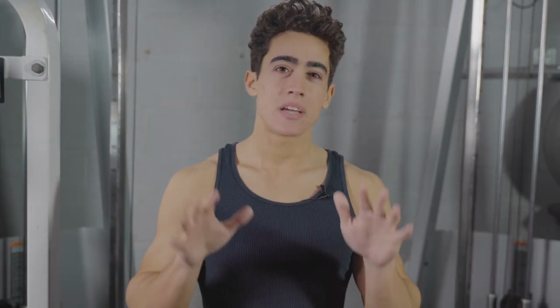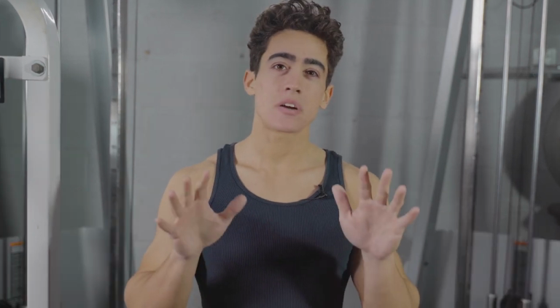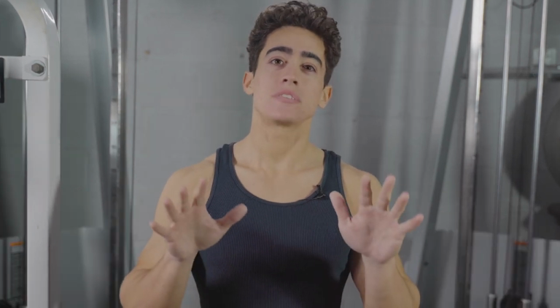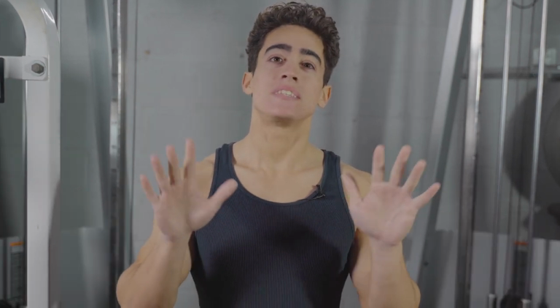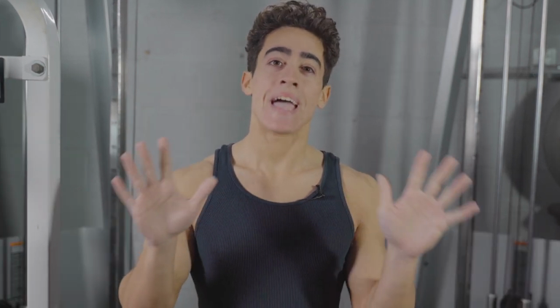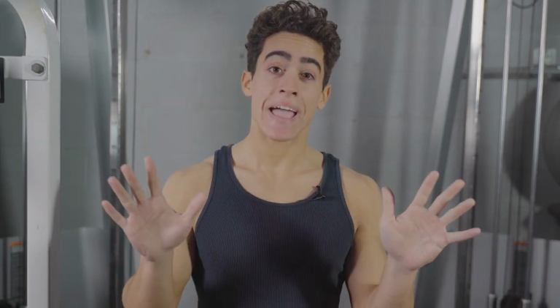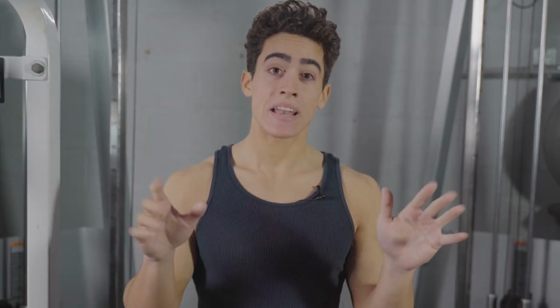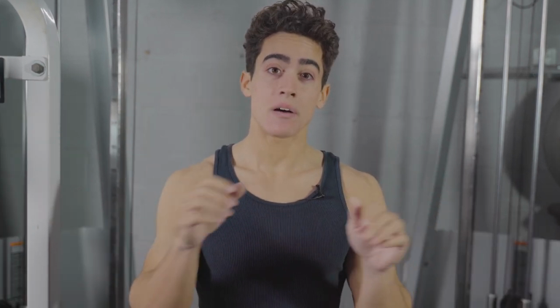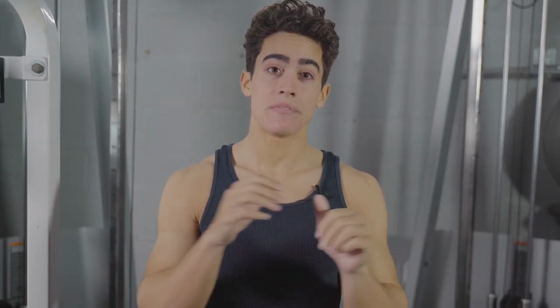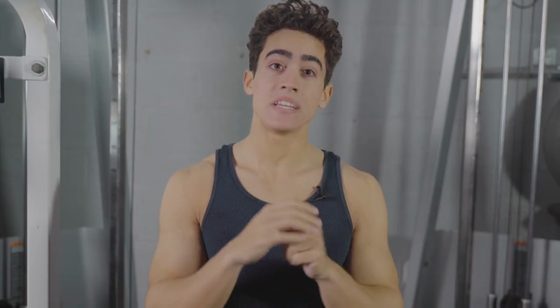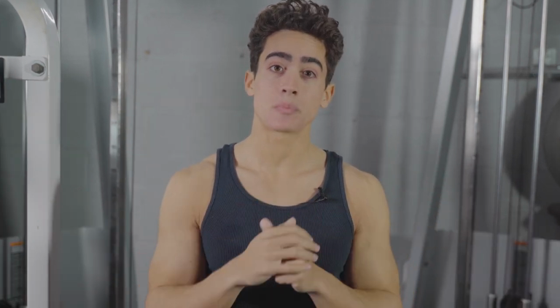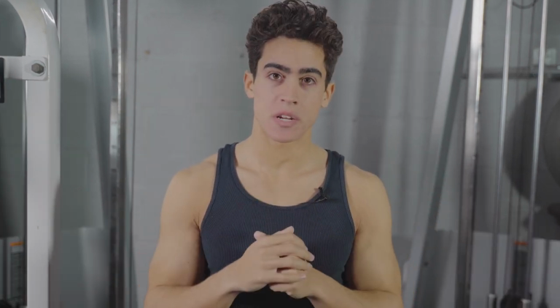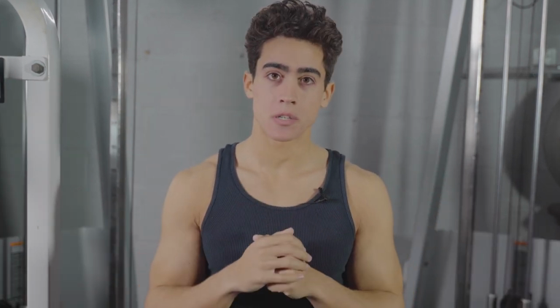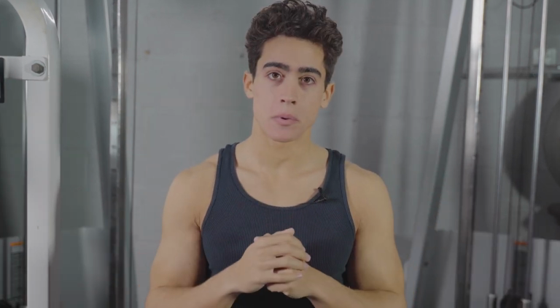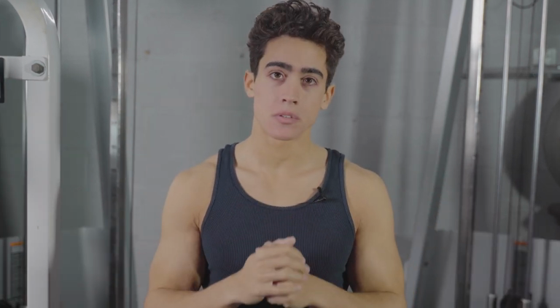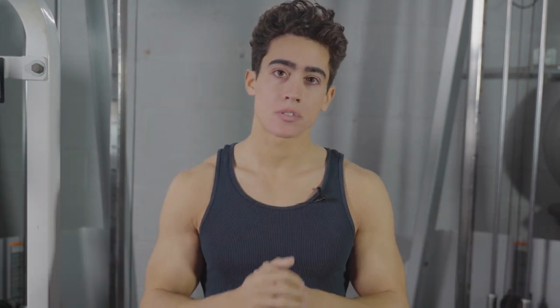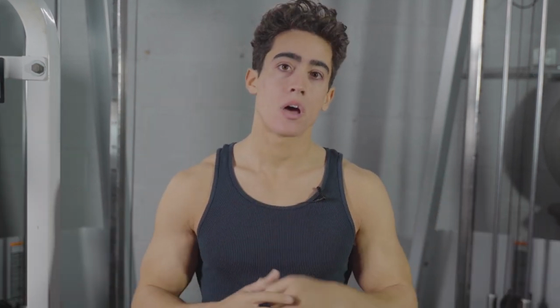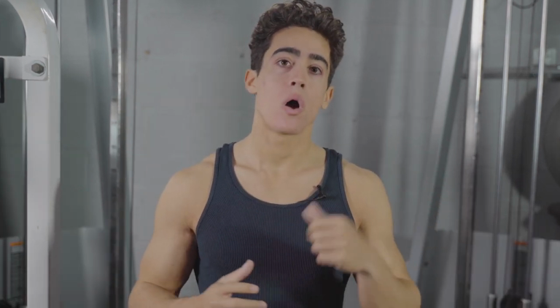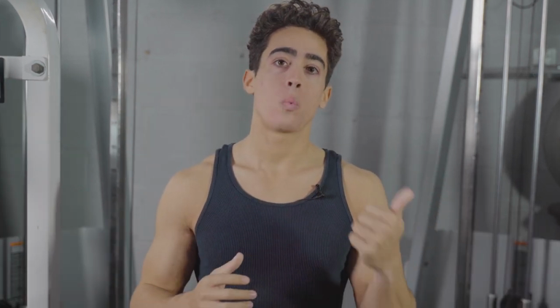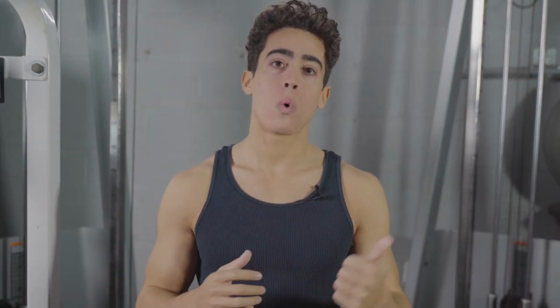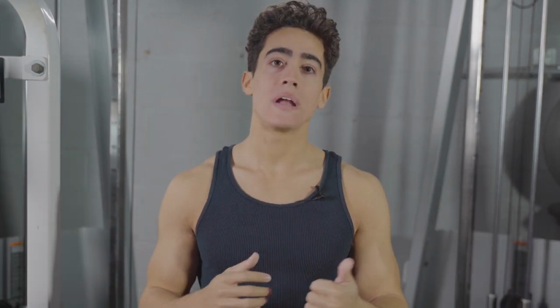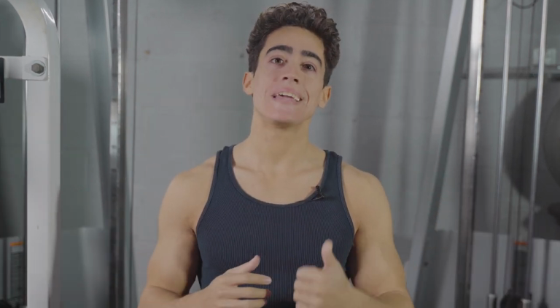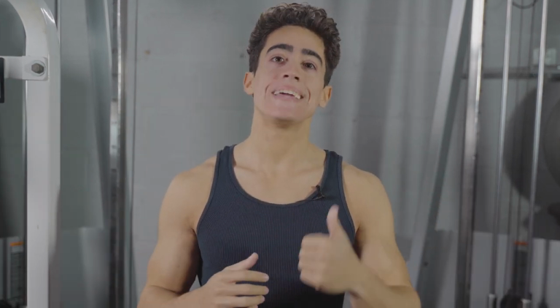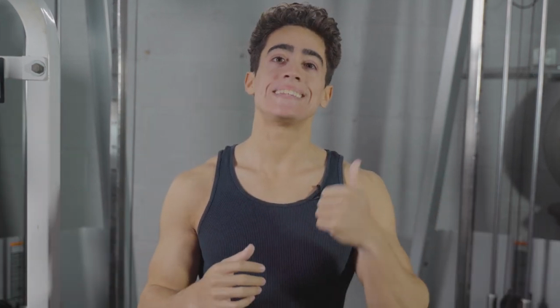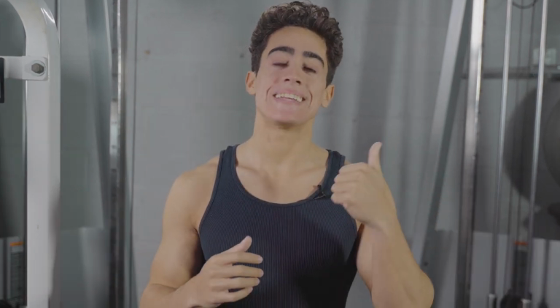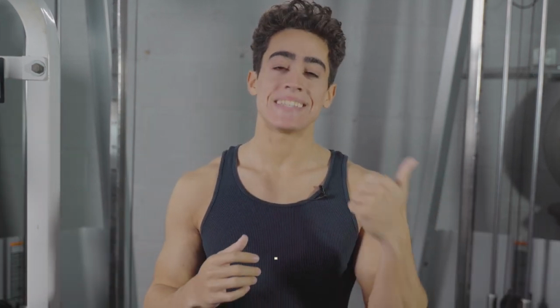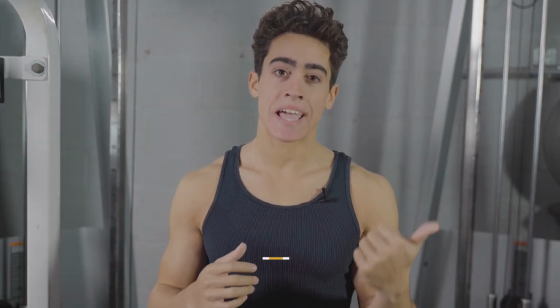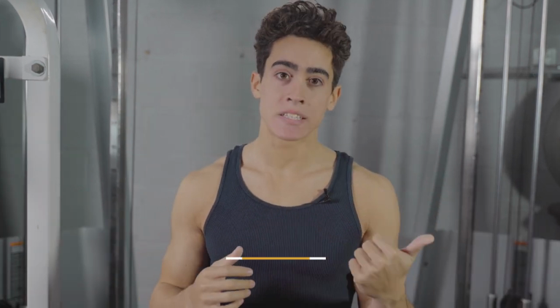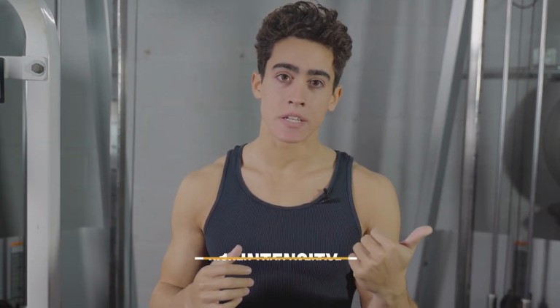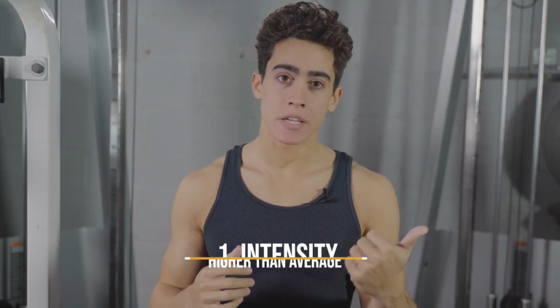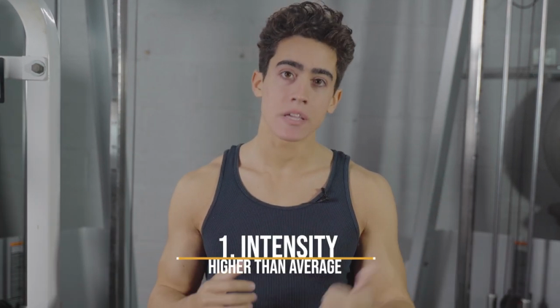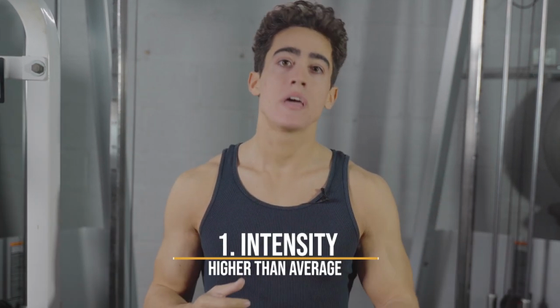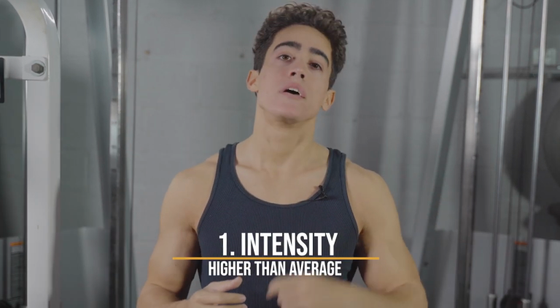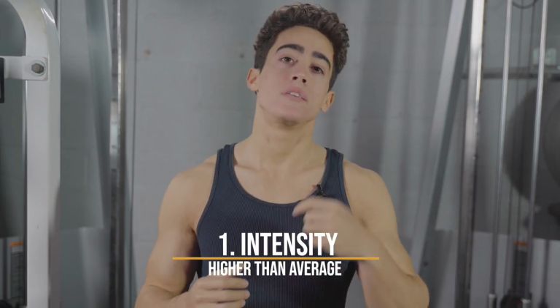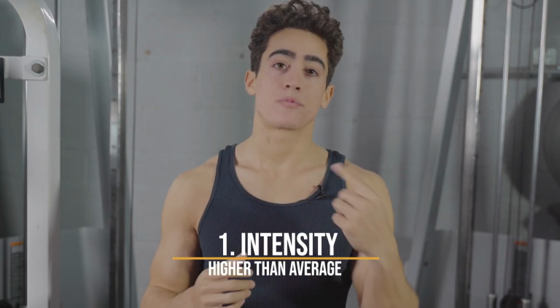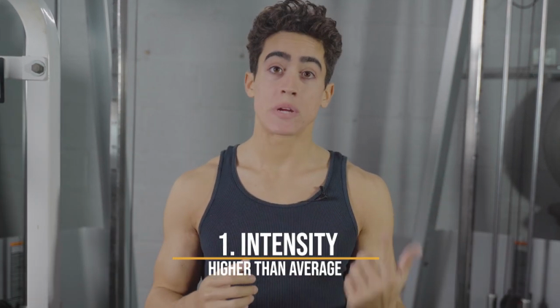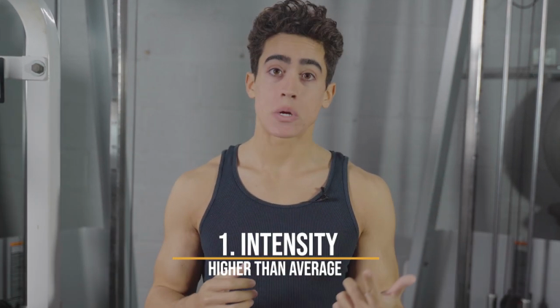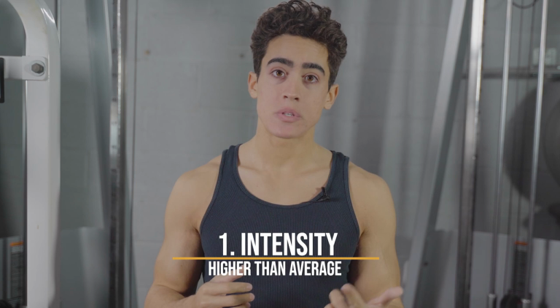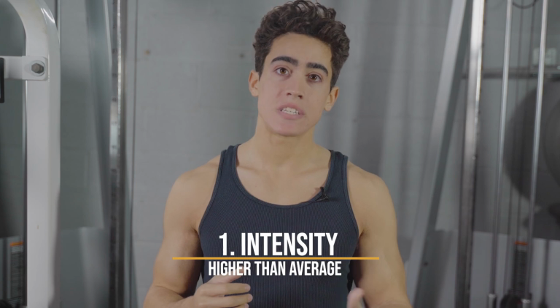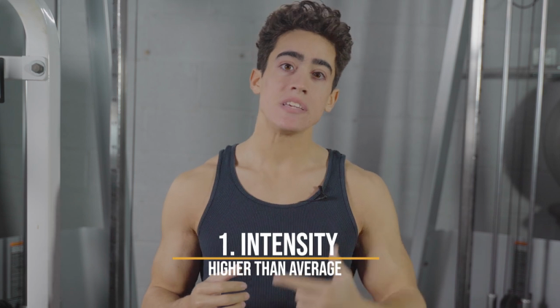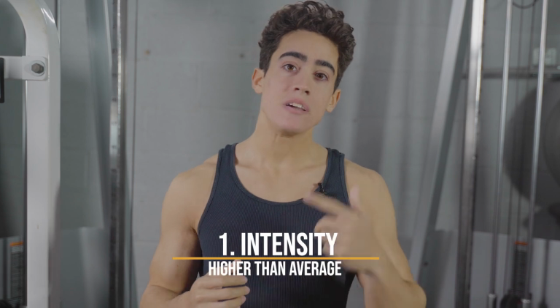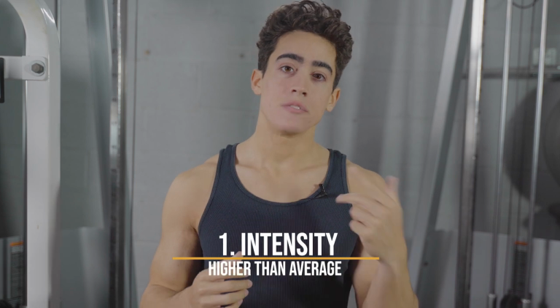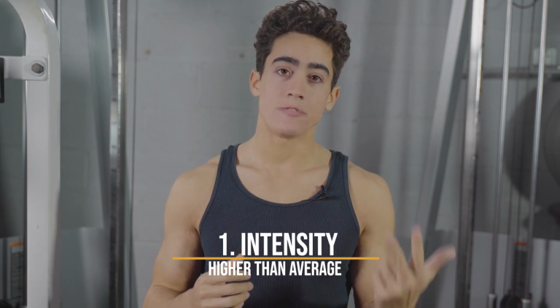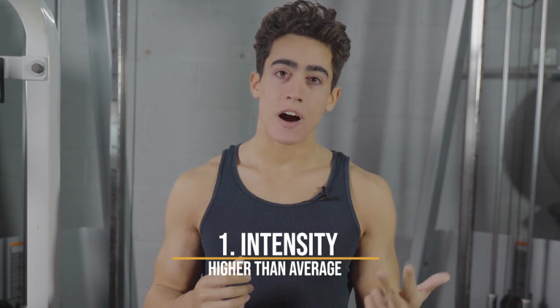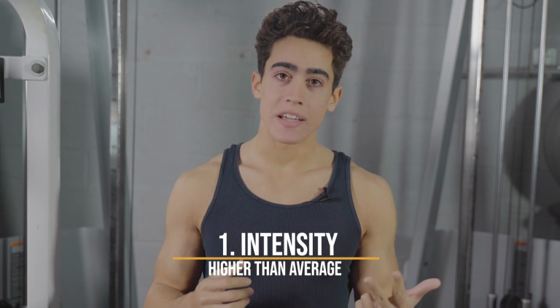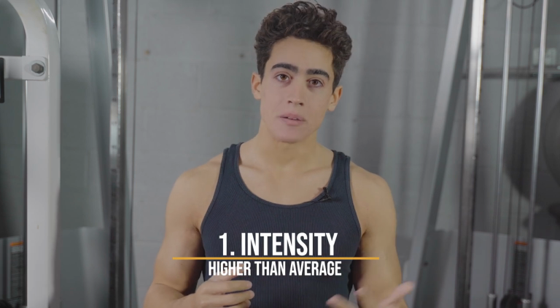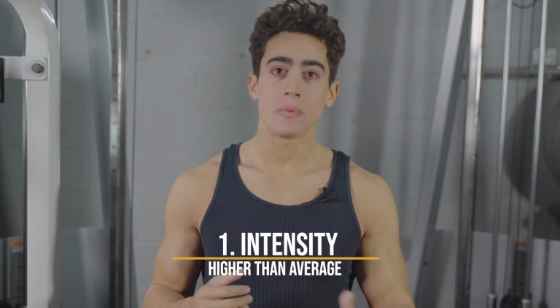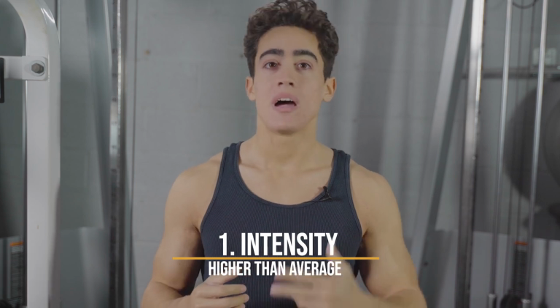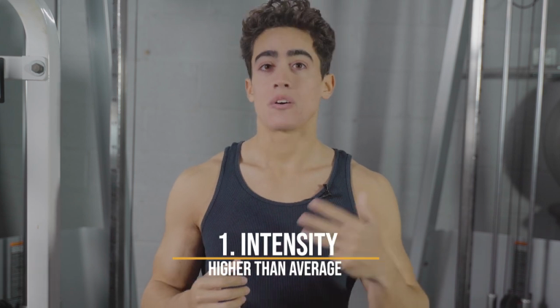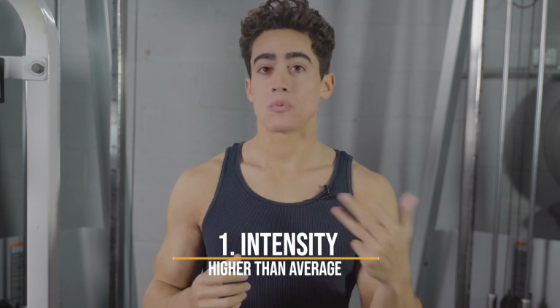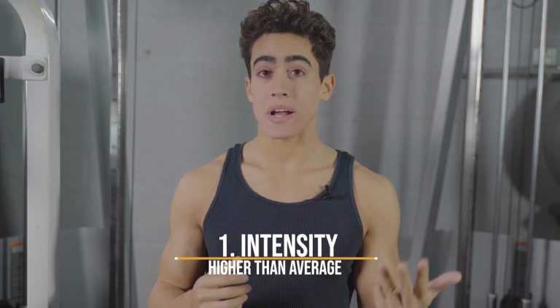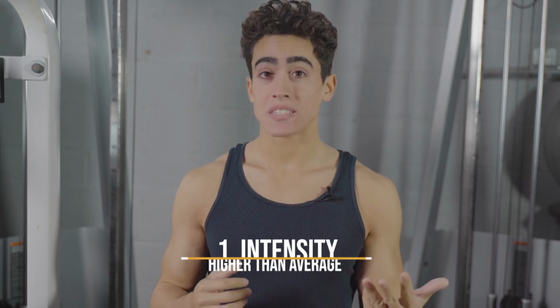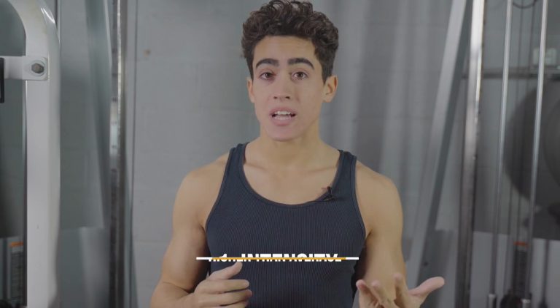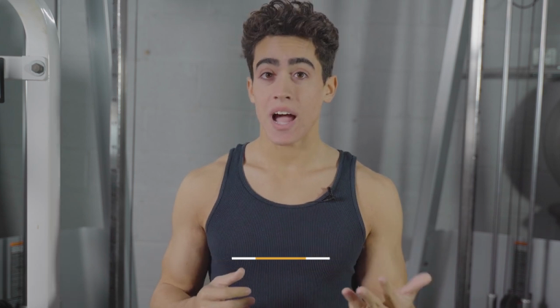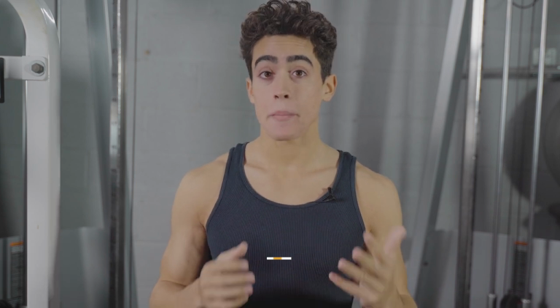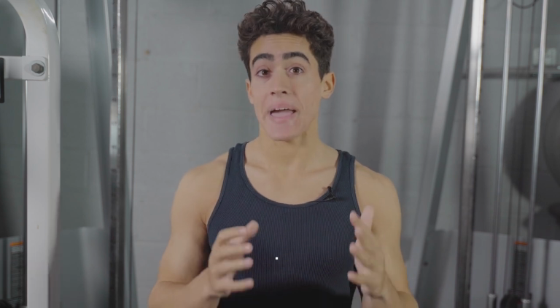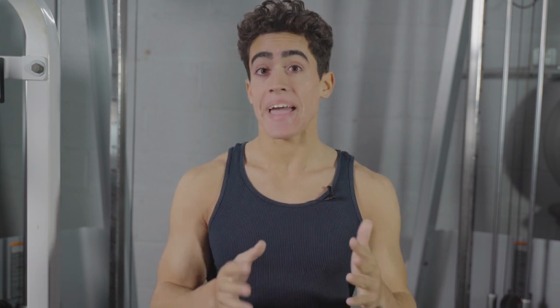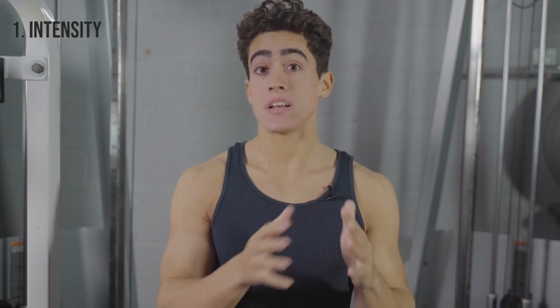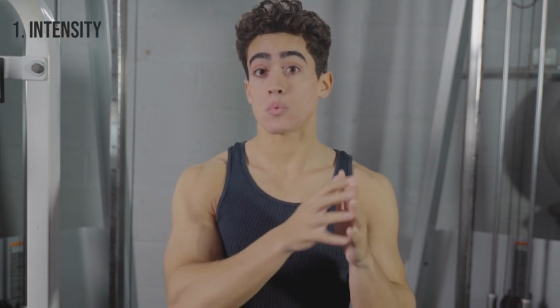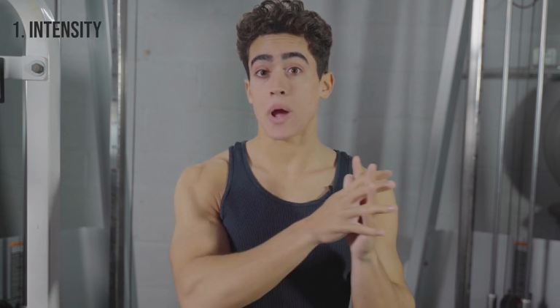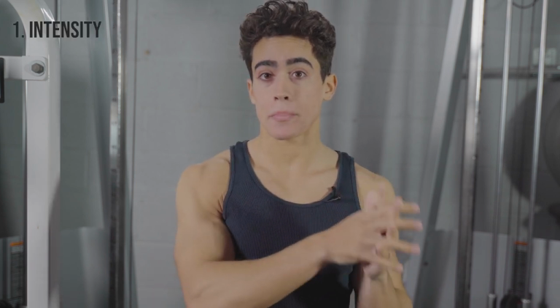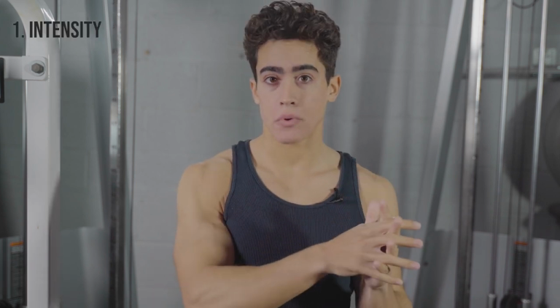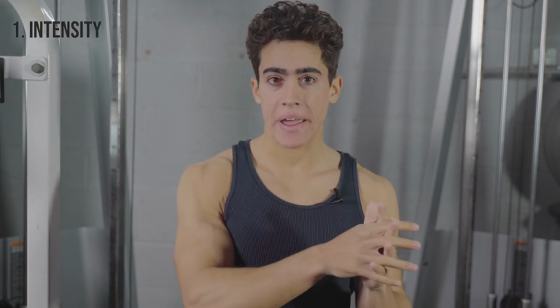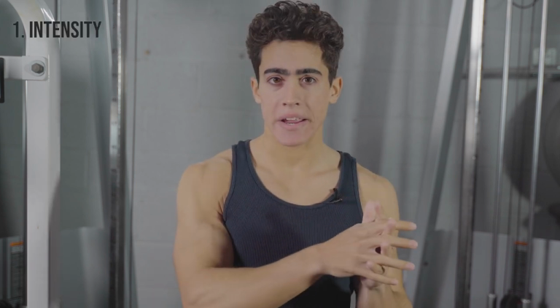There are 10 of these principles. One is intensity, two is frequency, three is volume, four is rest time, and five is rep range.